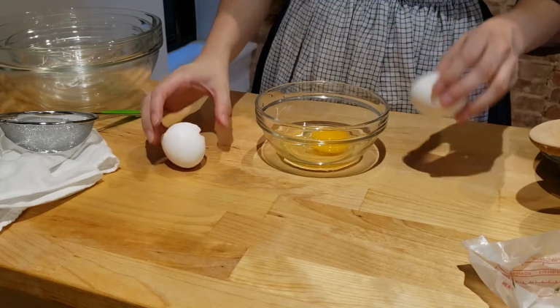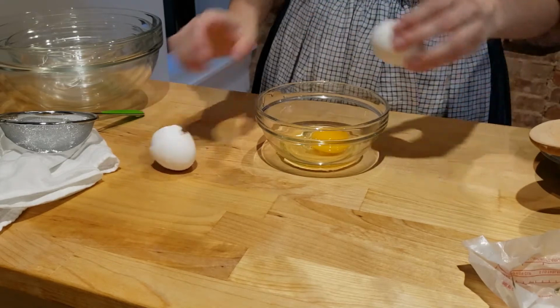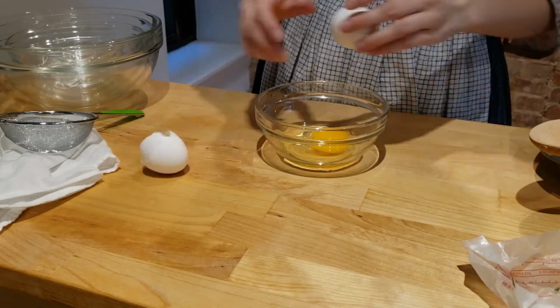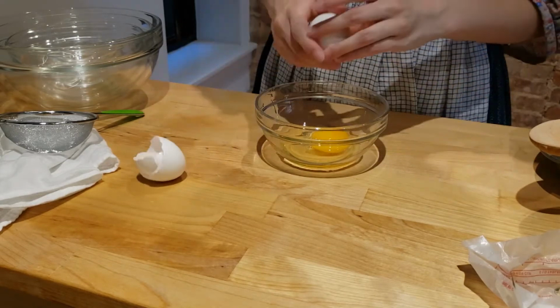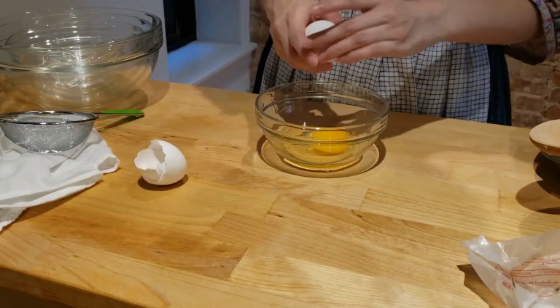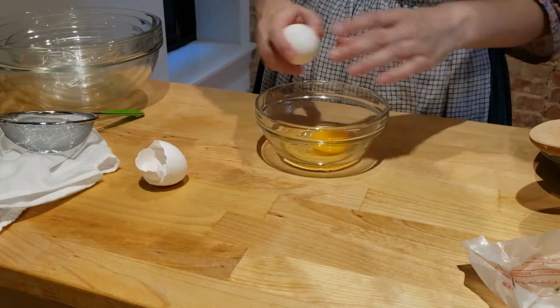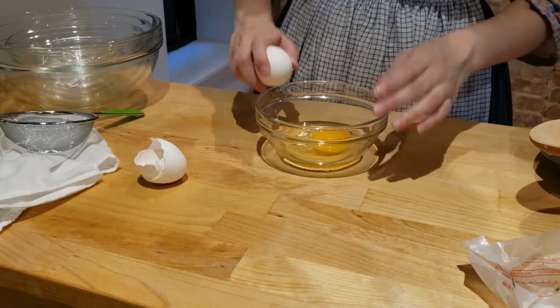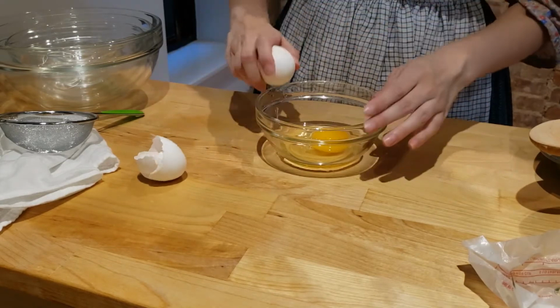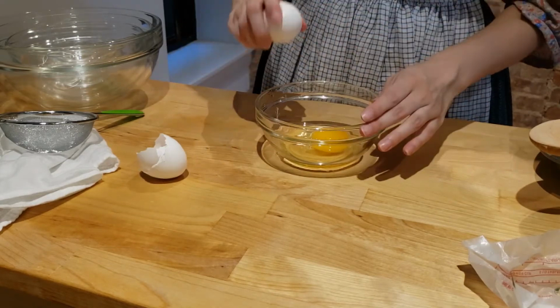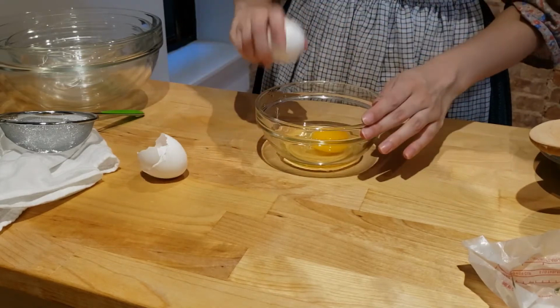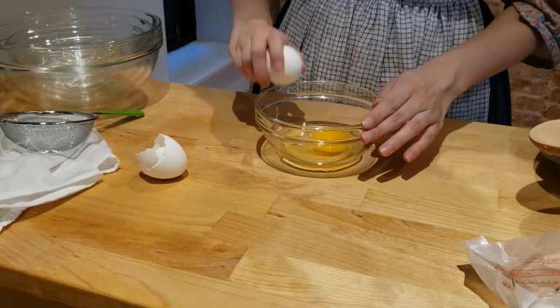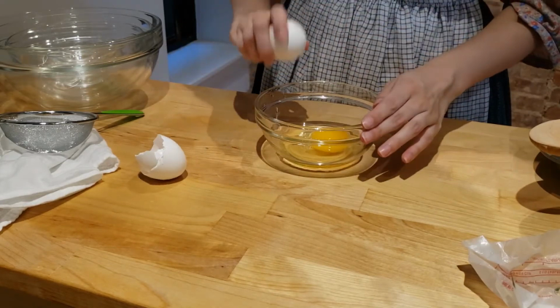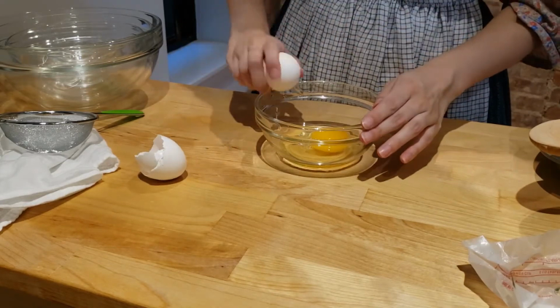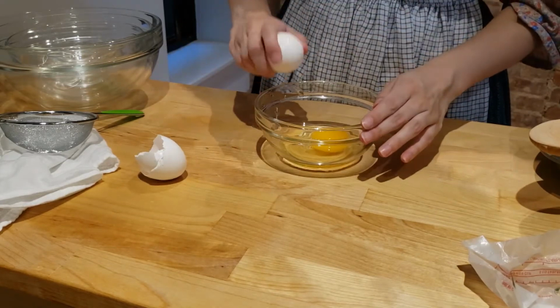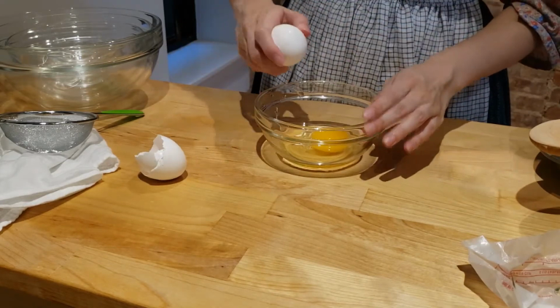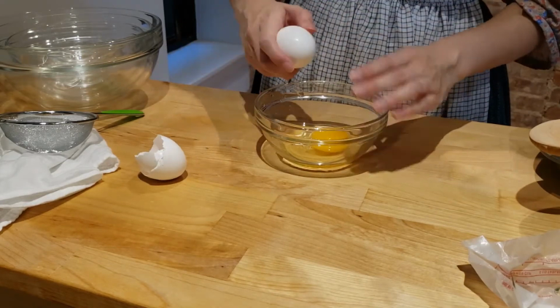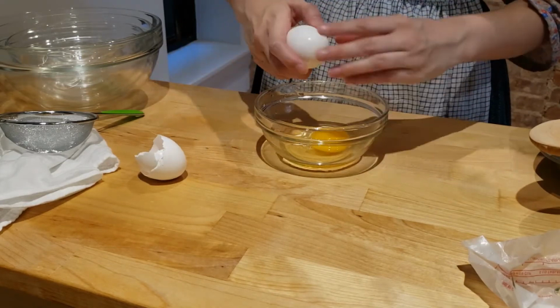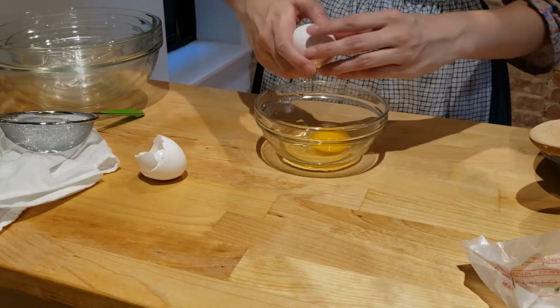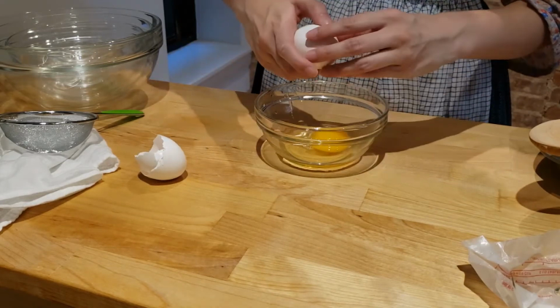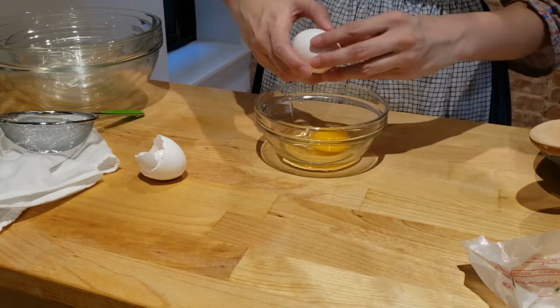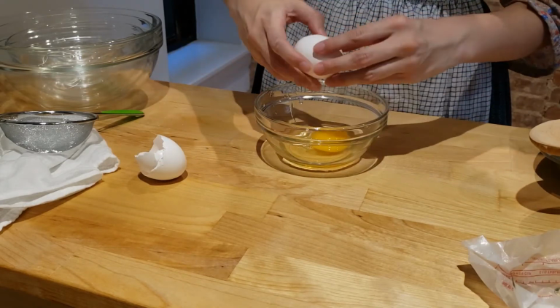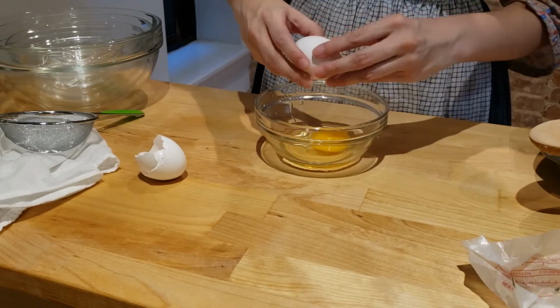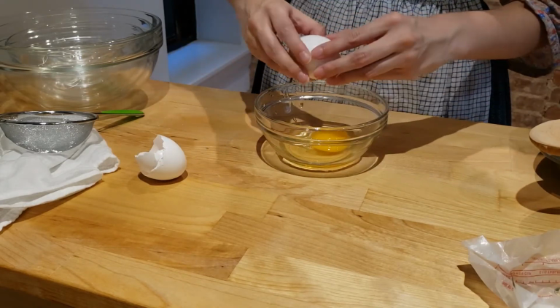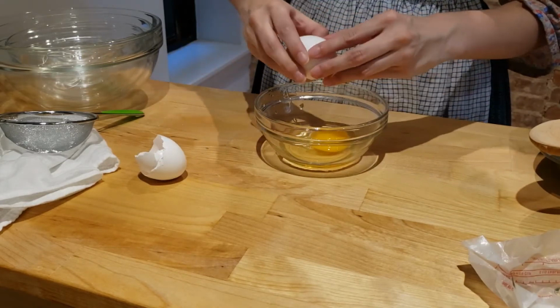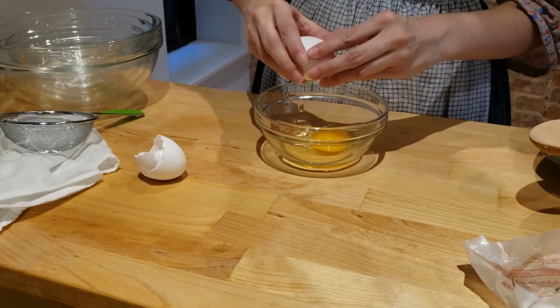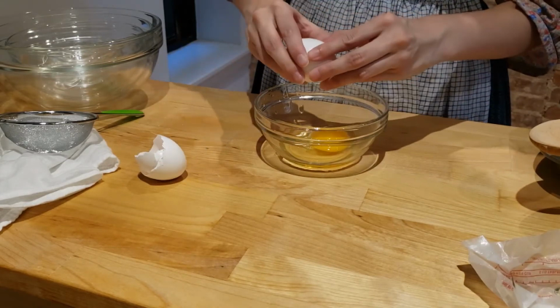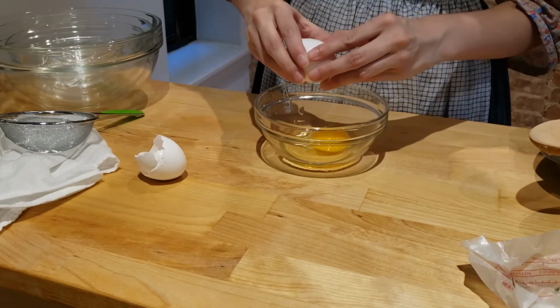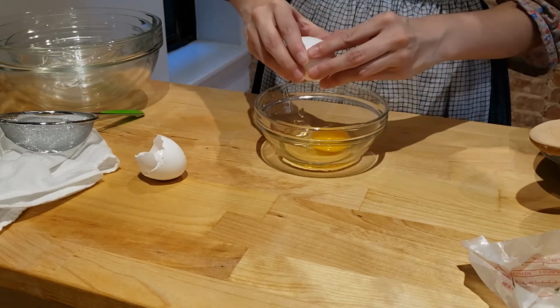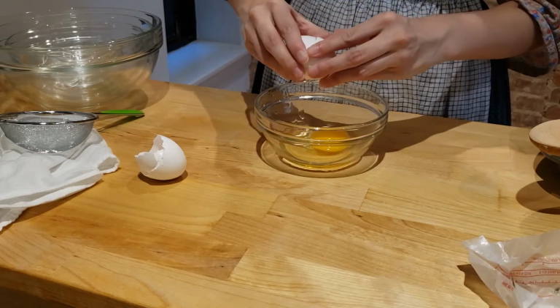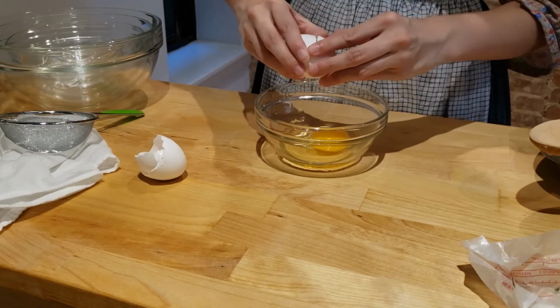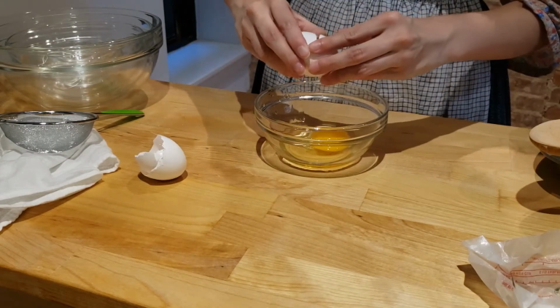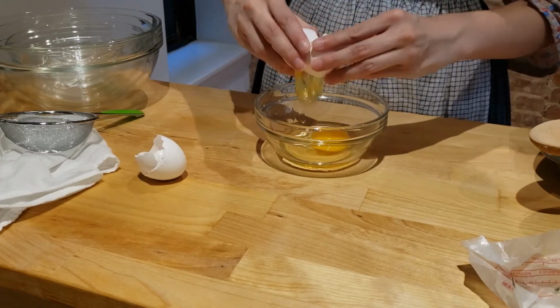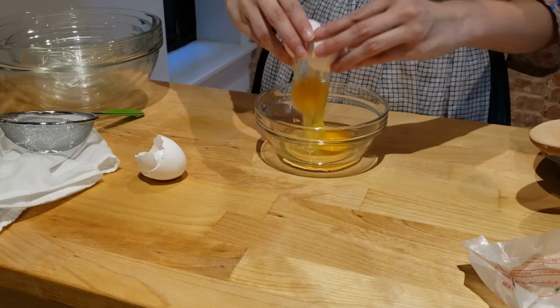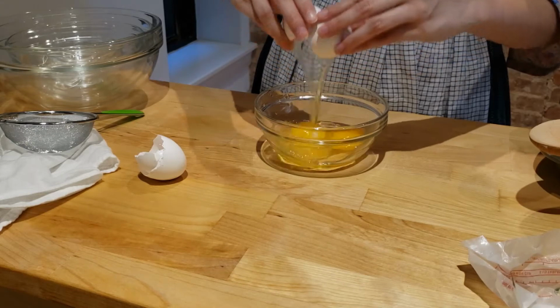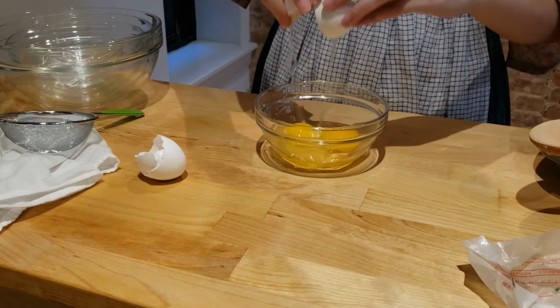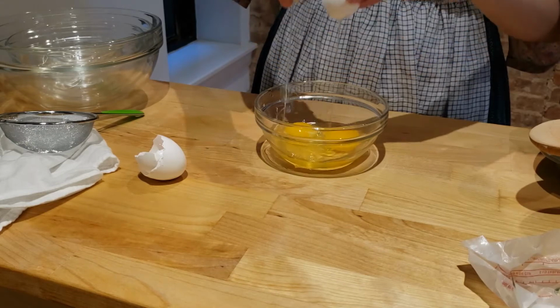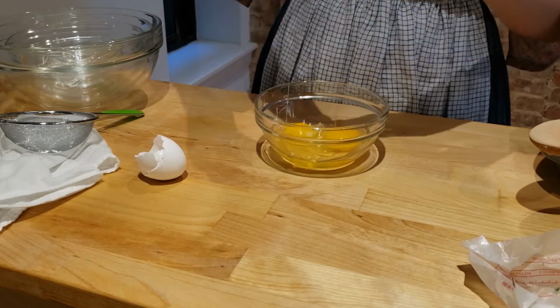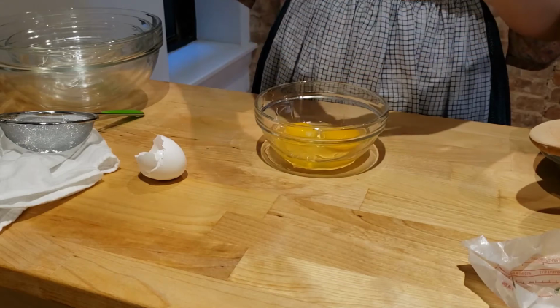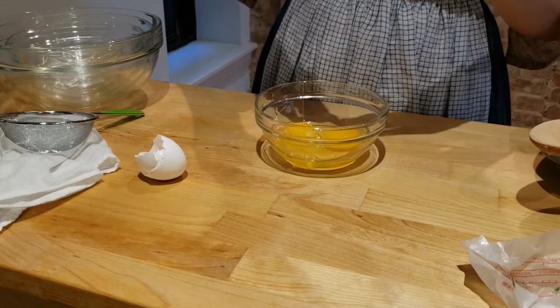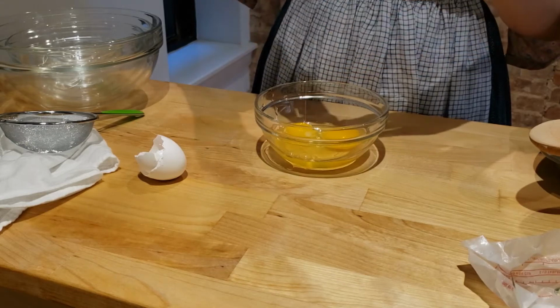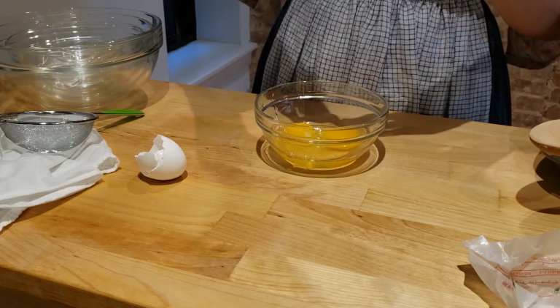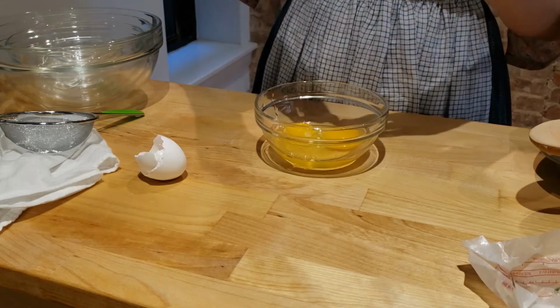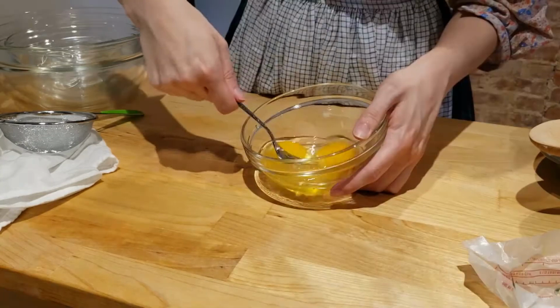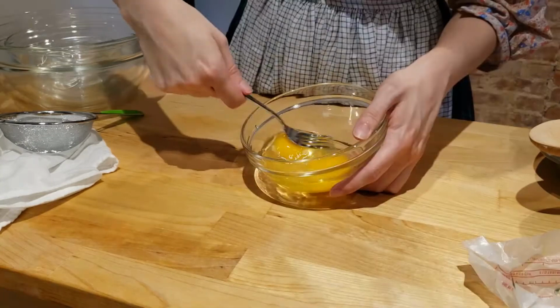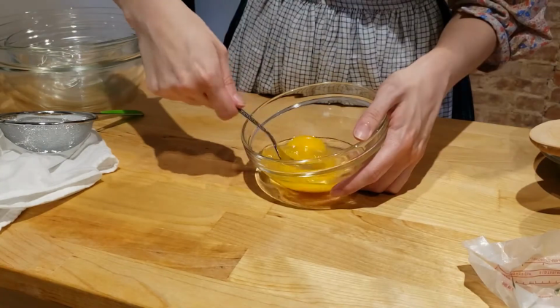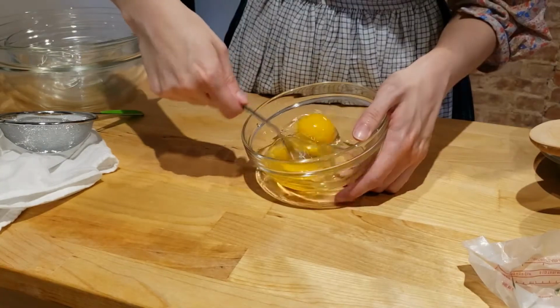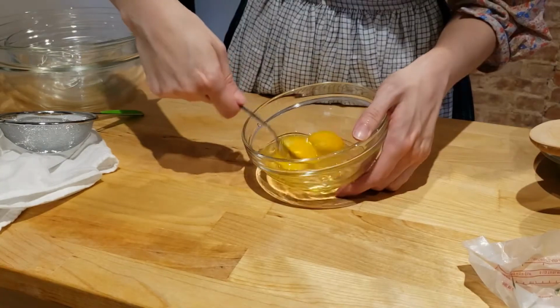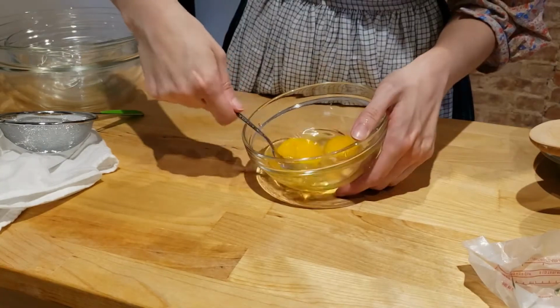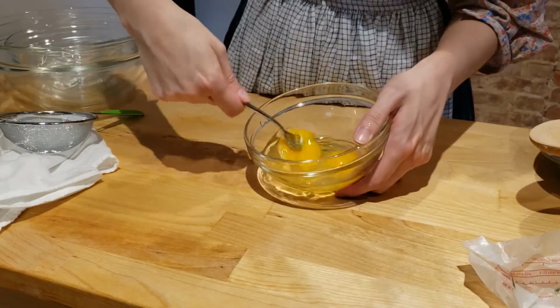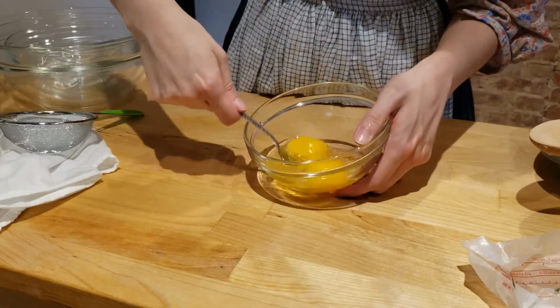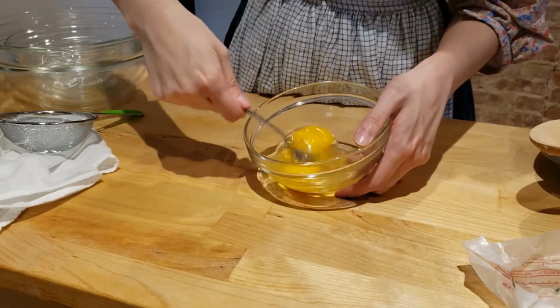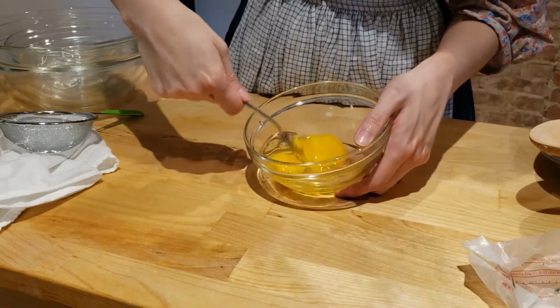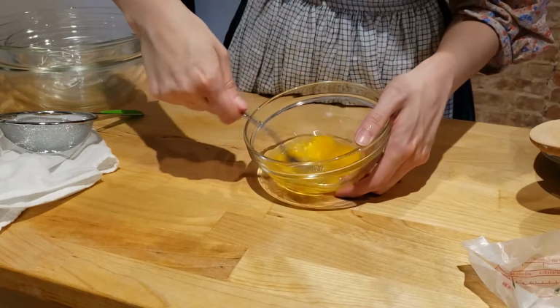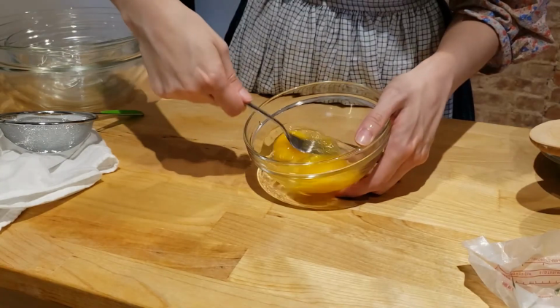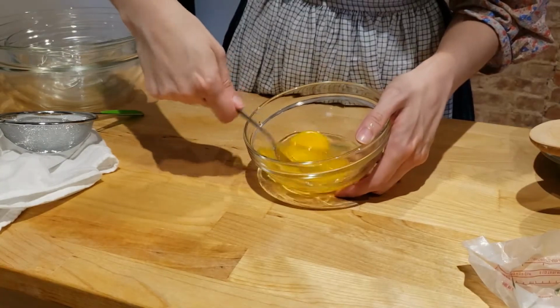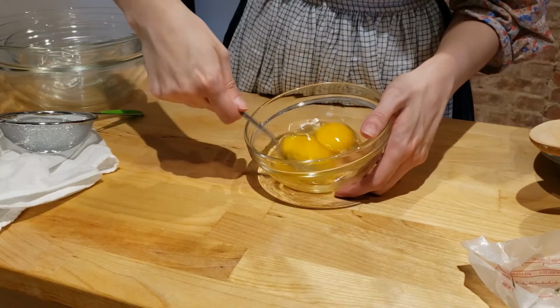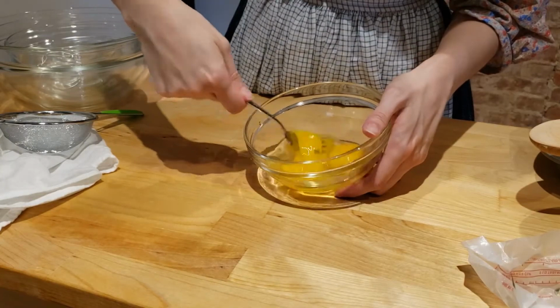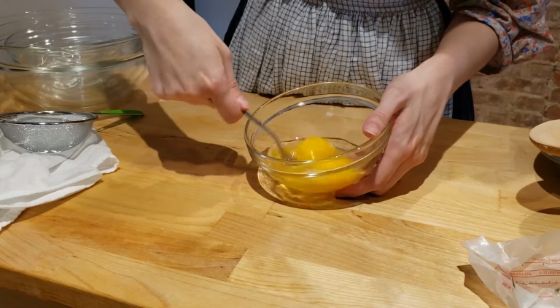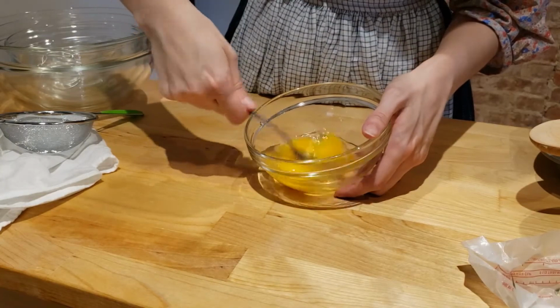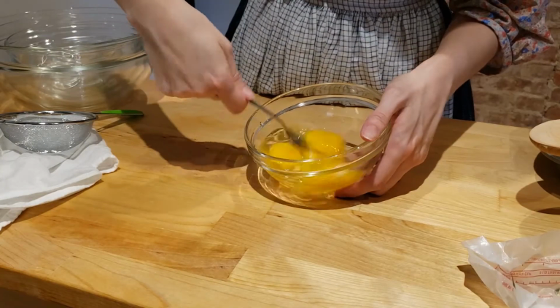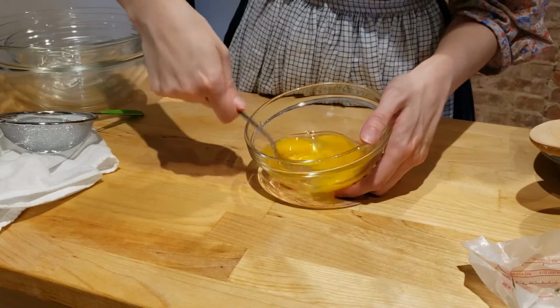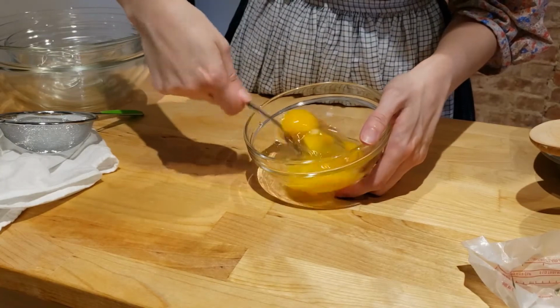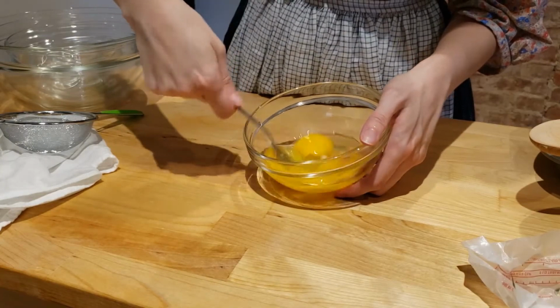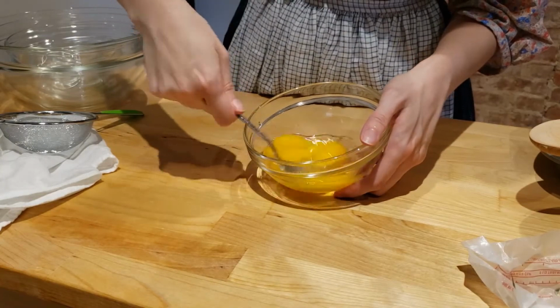The cookbook that I'm using today was created to promote the Gold Medal Flour brand, and you can still find this brand of flour in stores today.